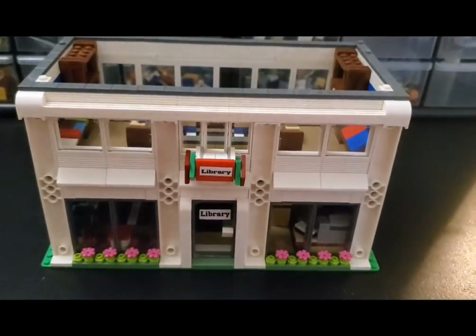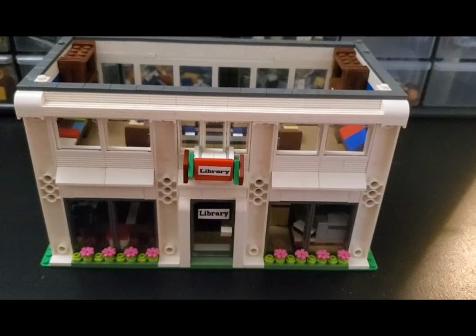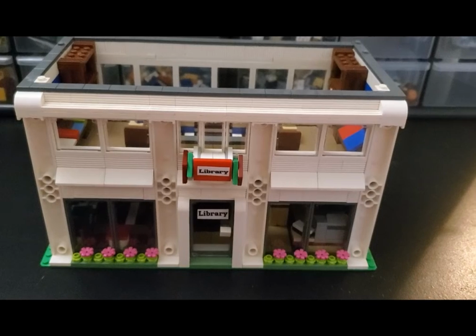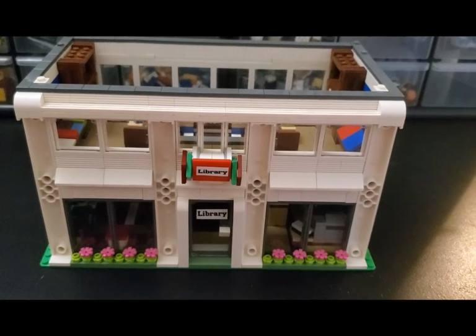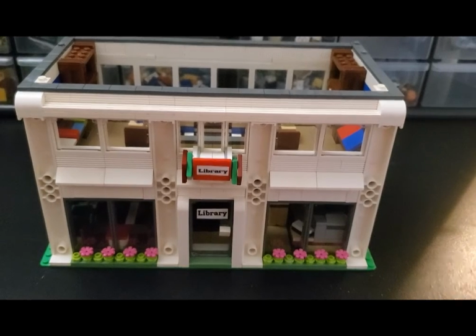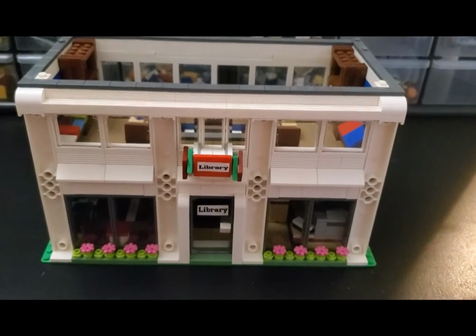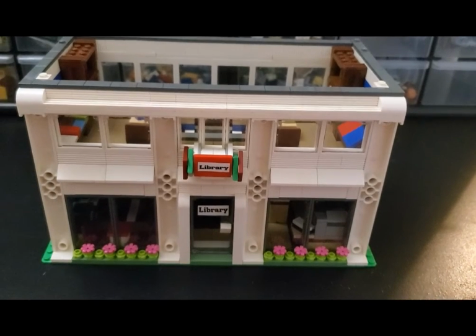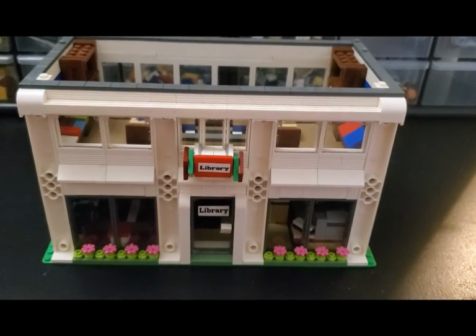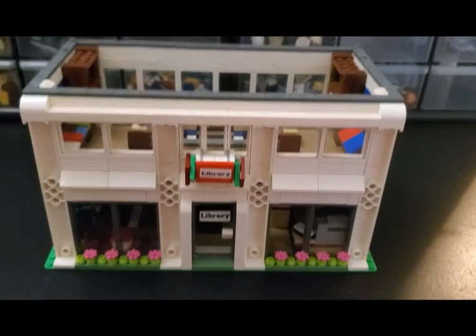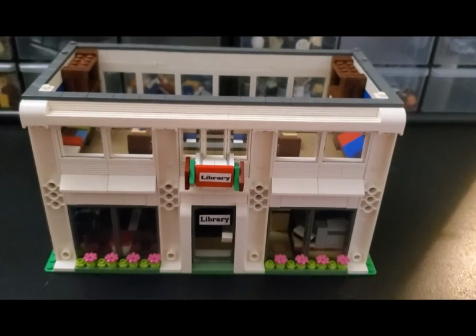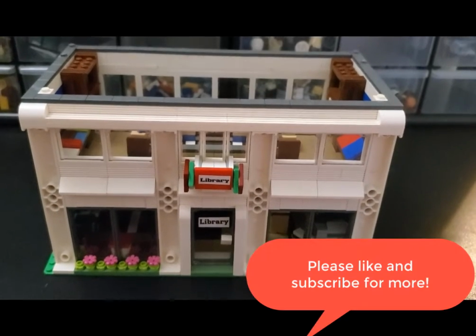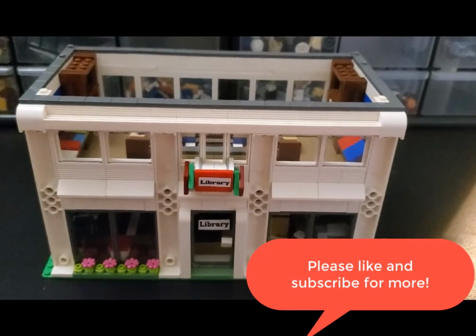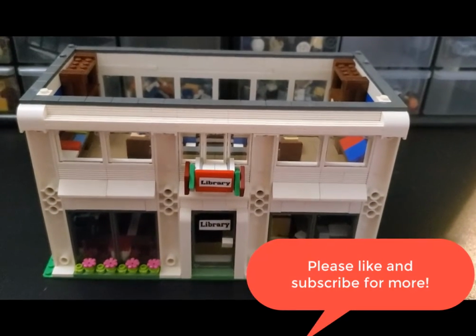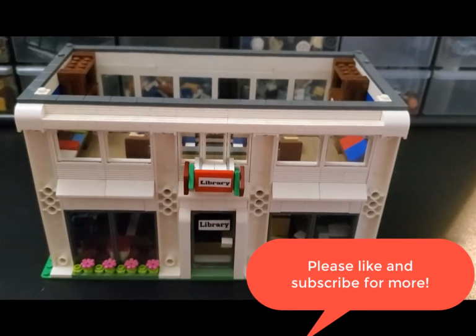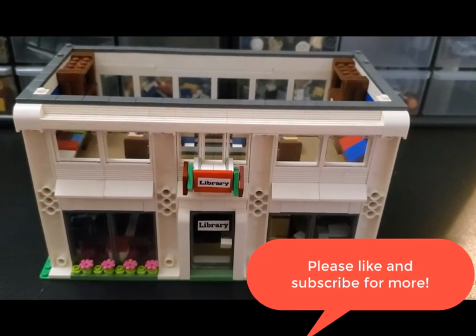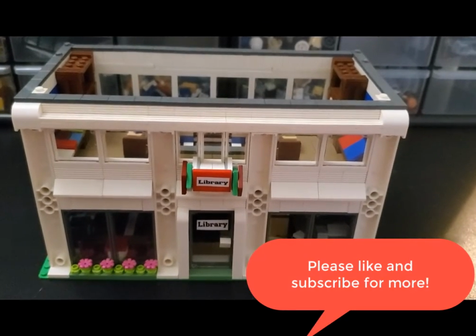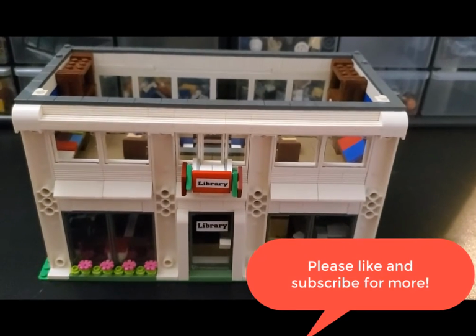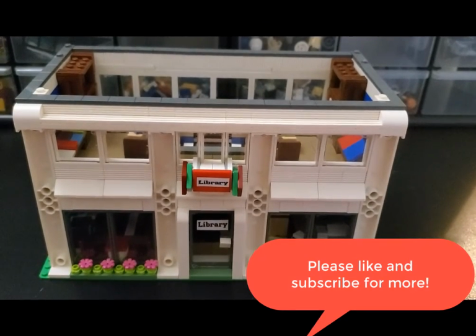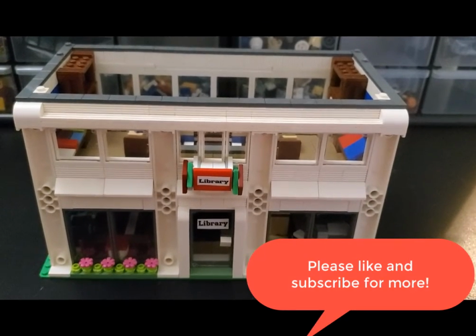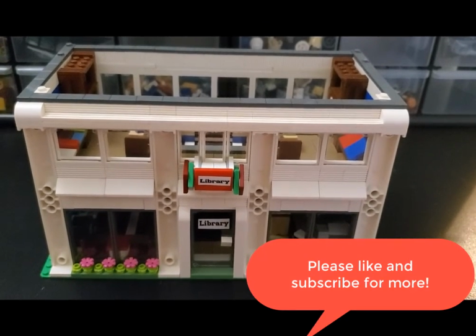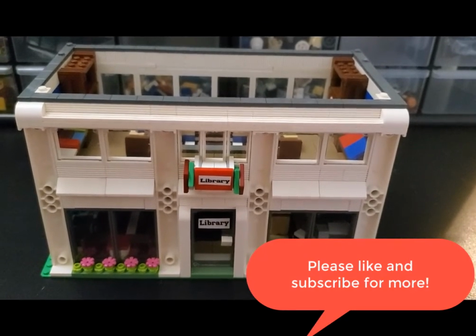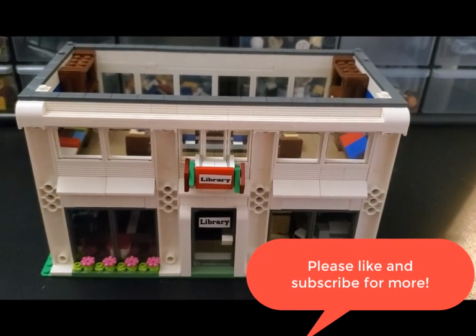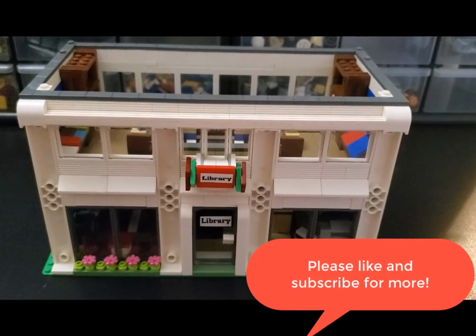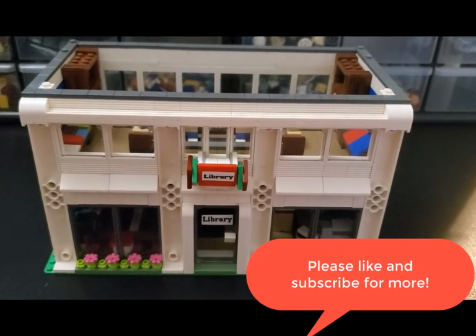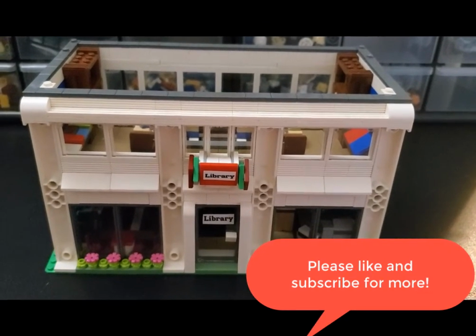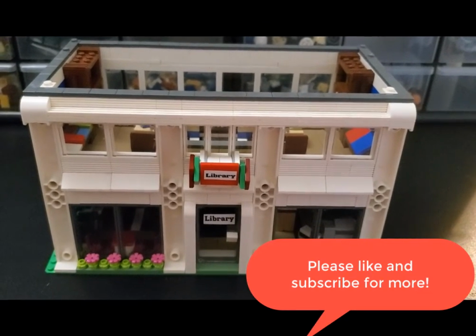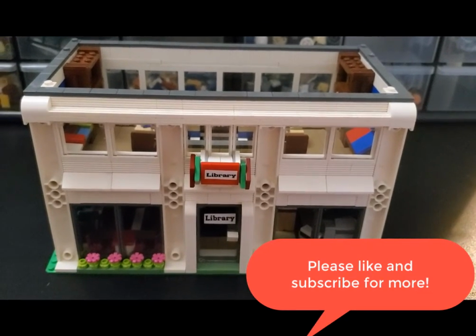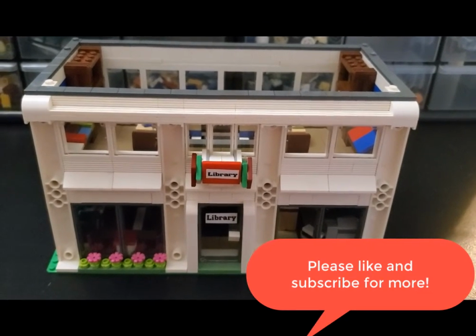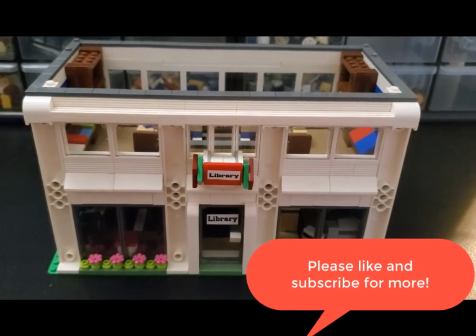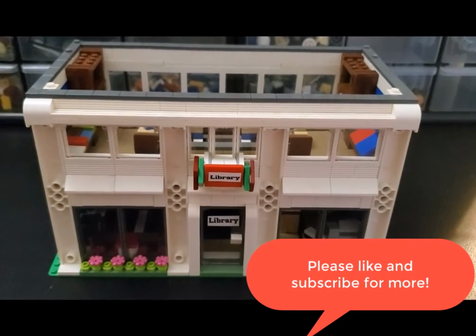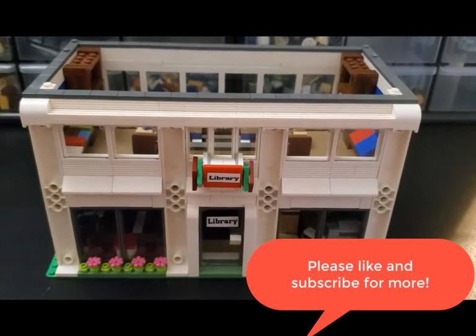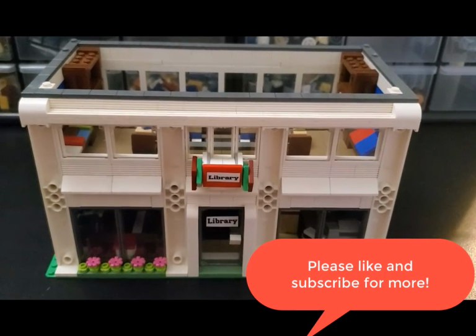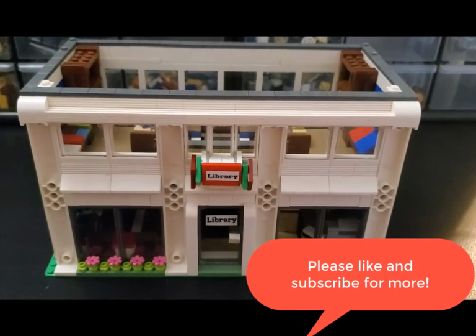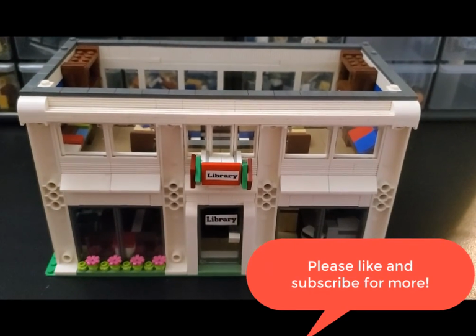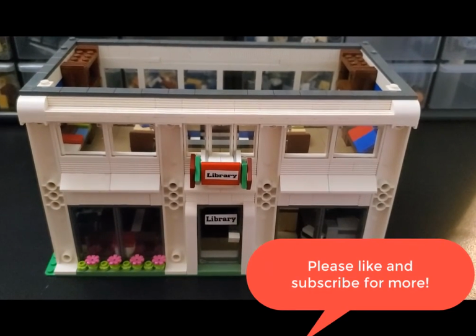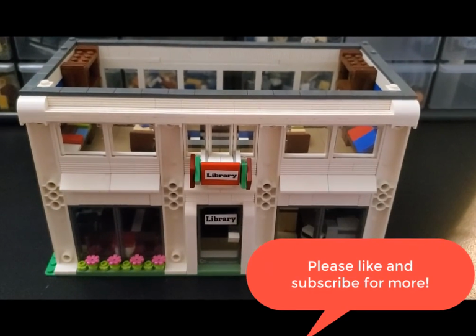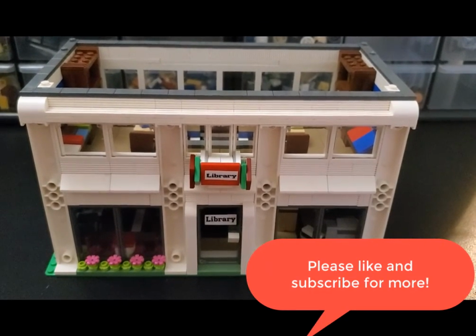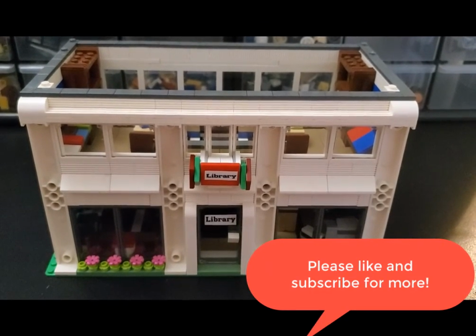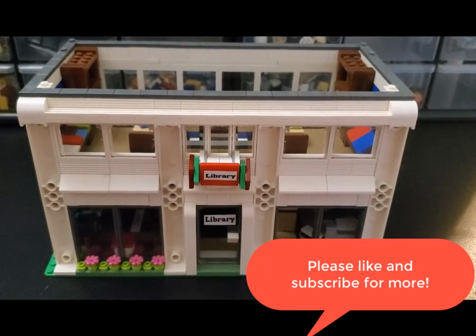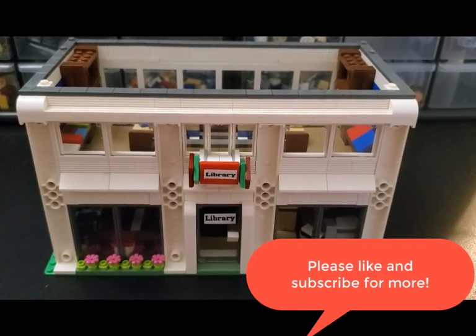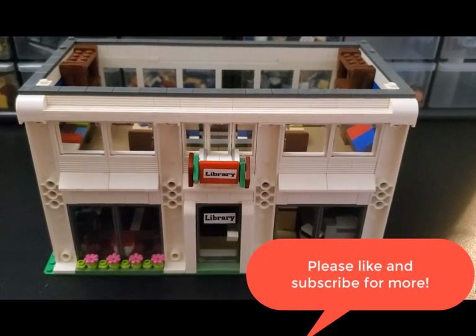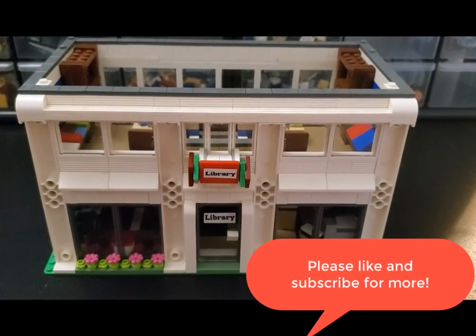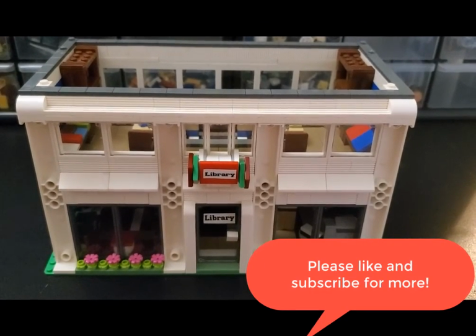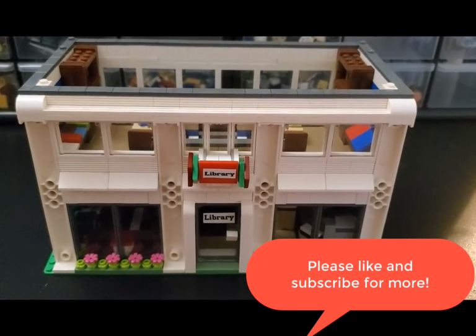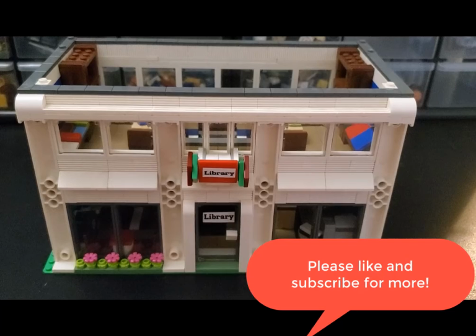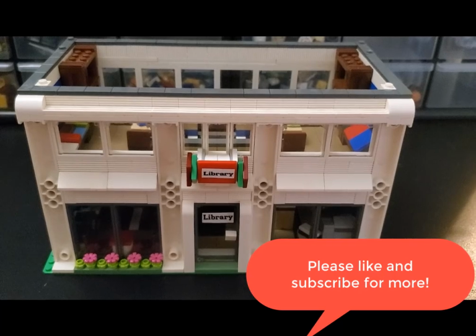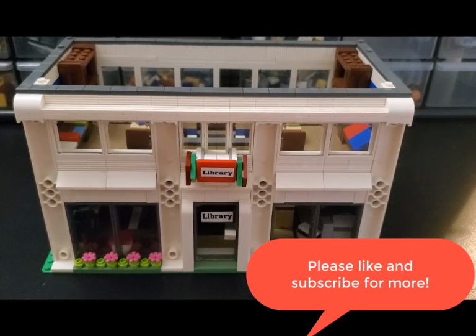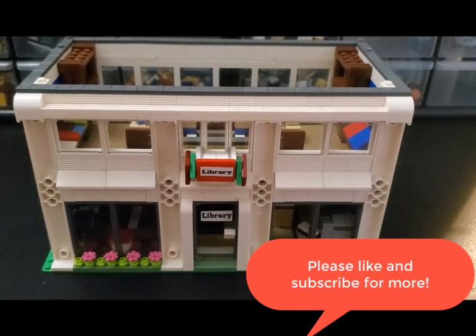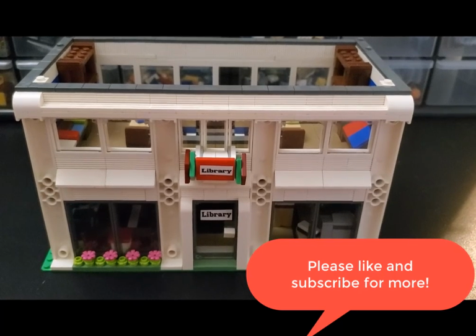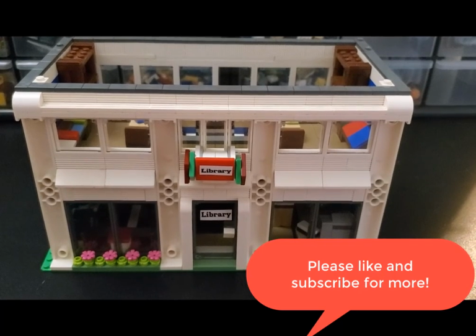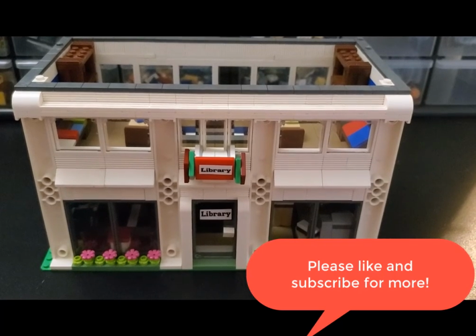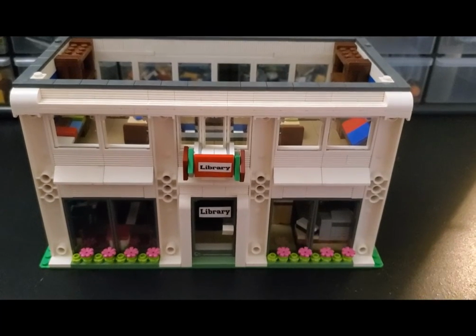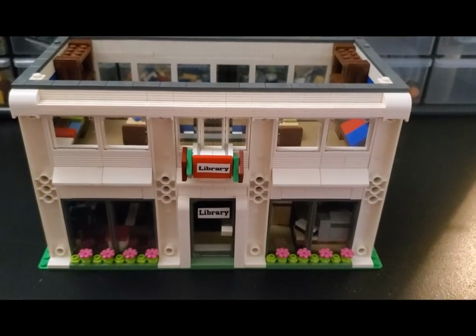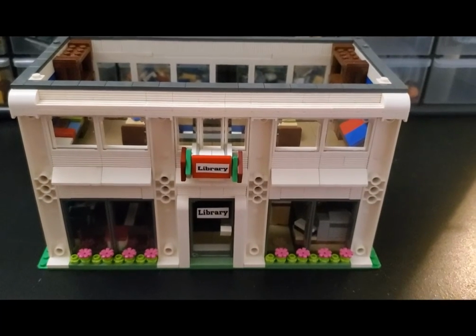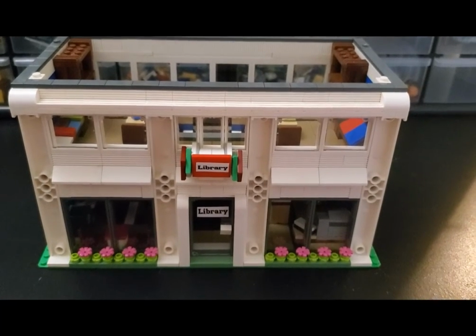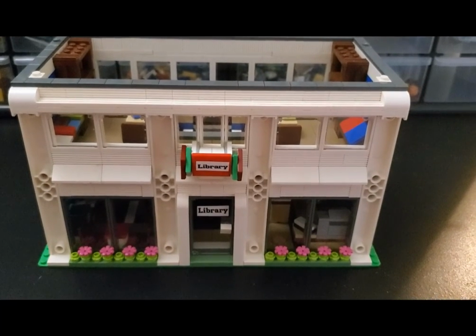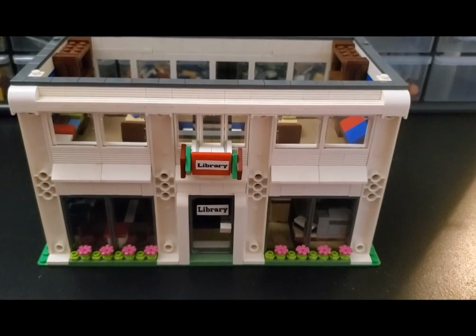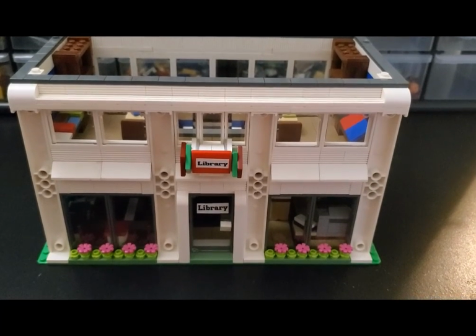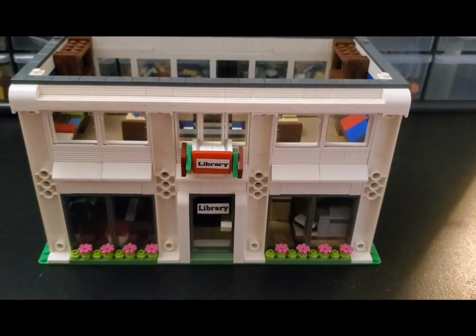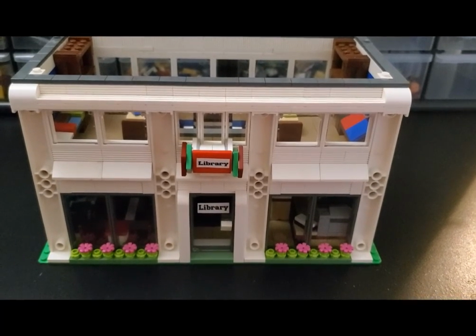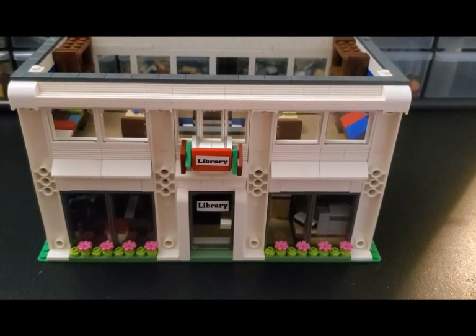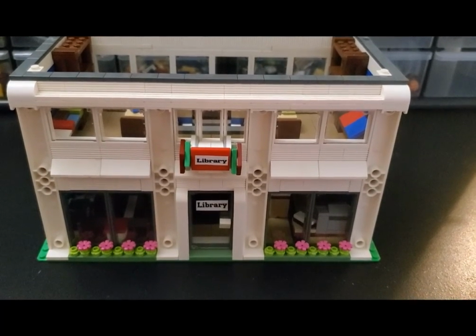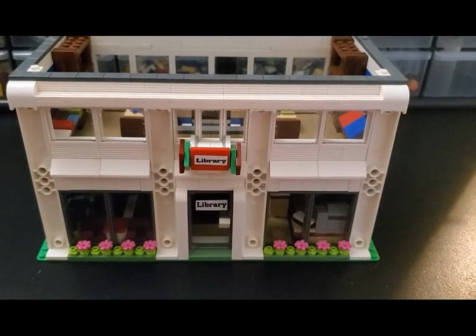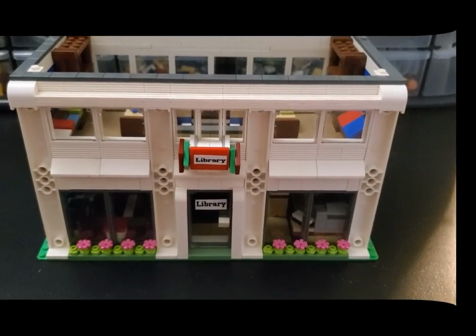I hope you enjoyed the video. As always, thank you for watching. Please like and subscribe for more awesome videos from me. Thanks and talk to you soon.